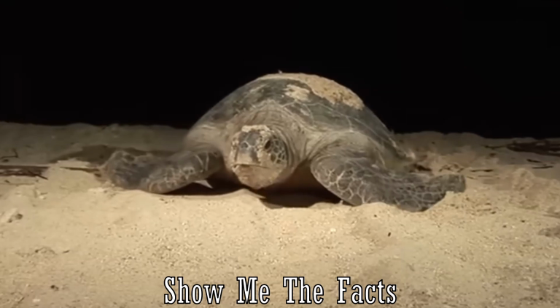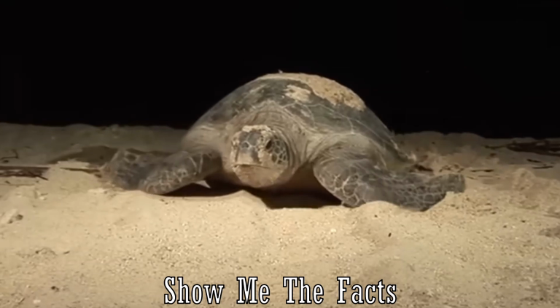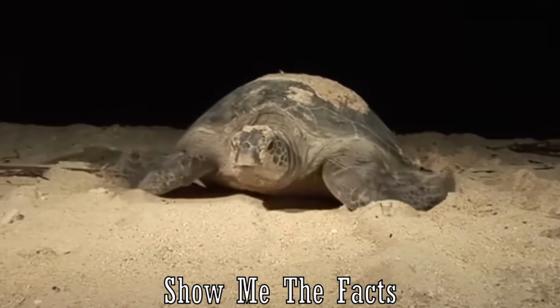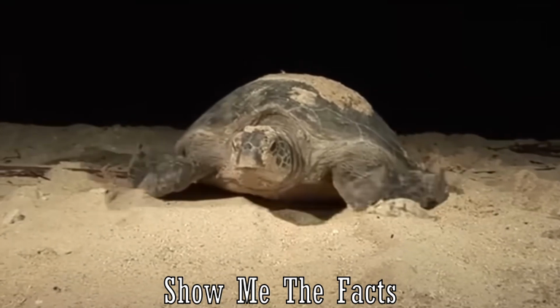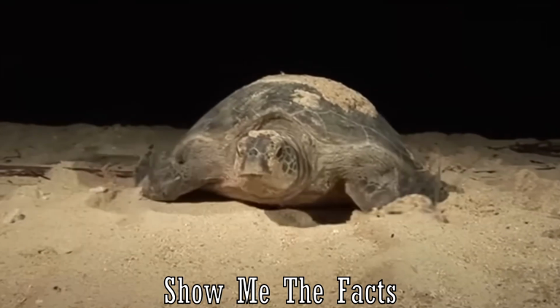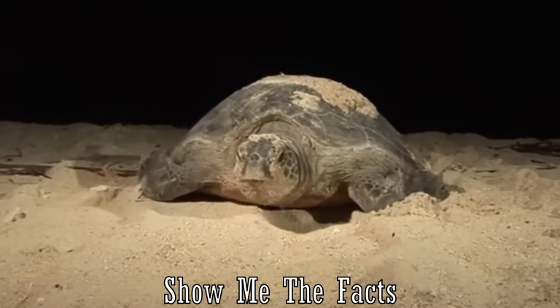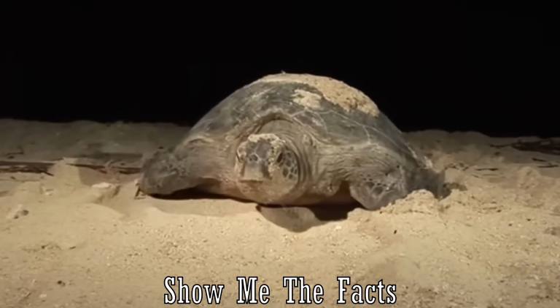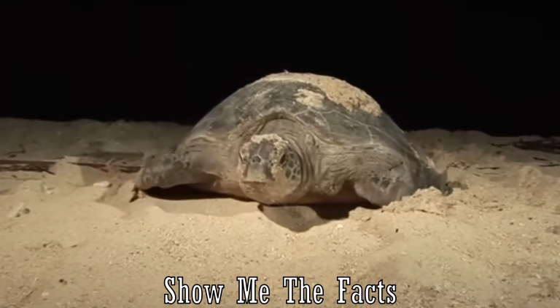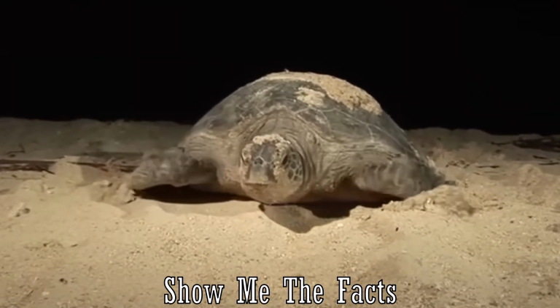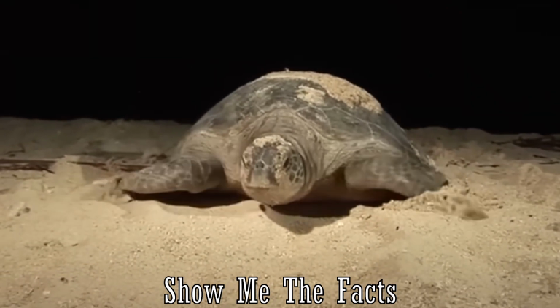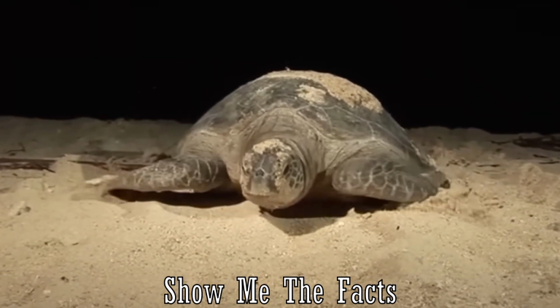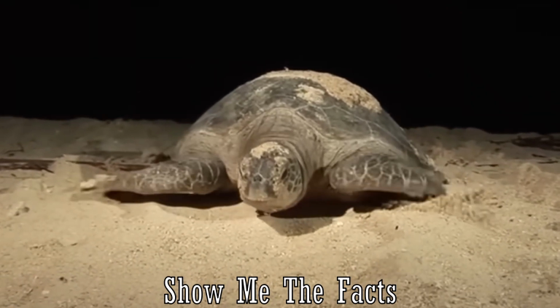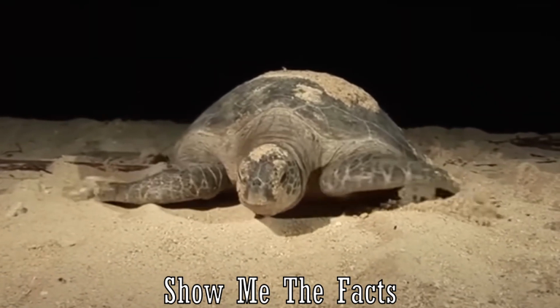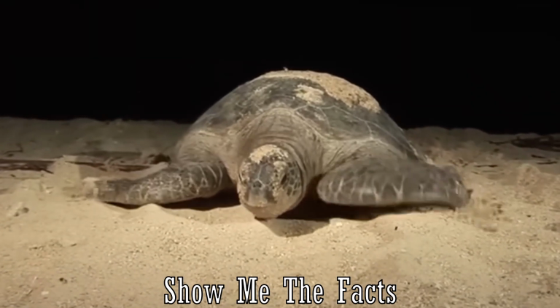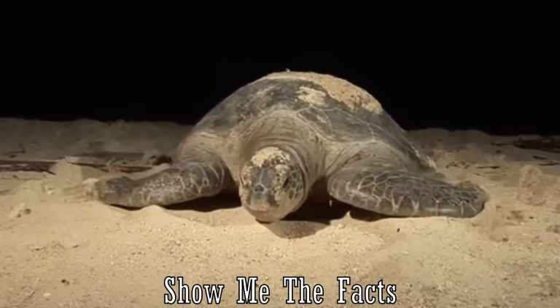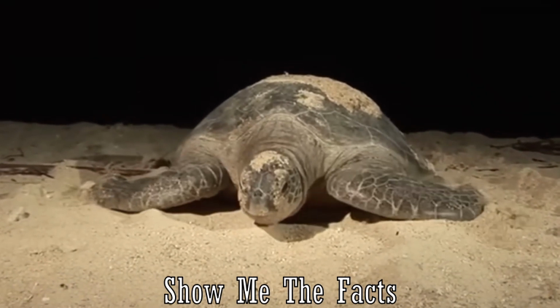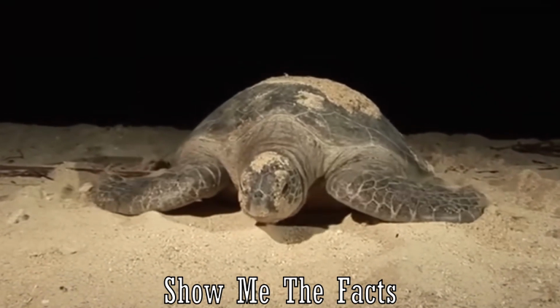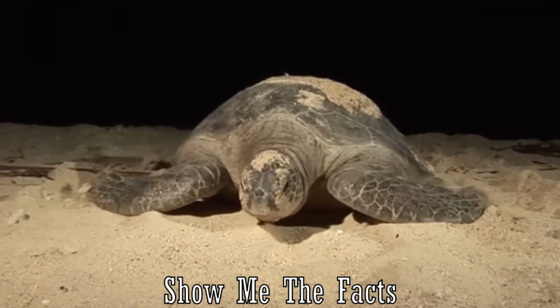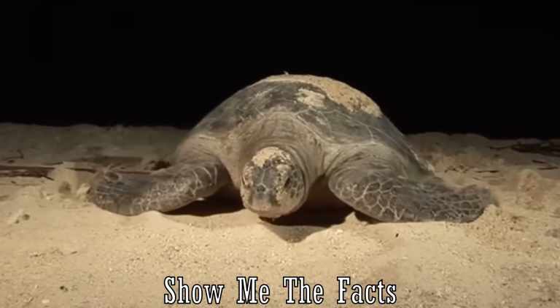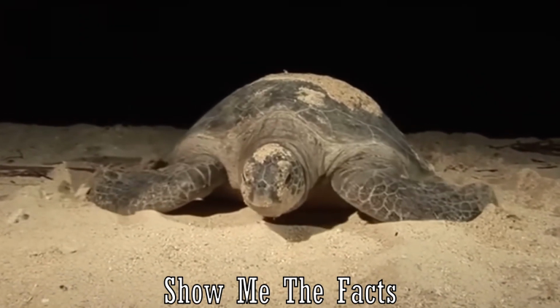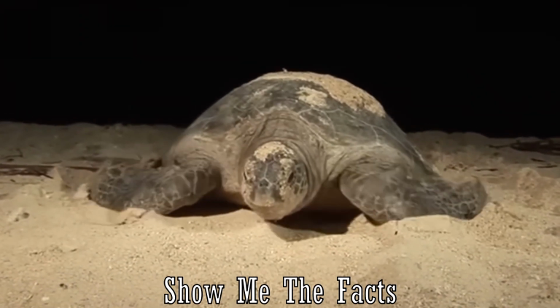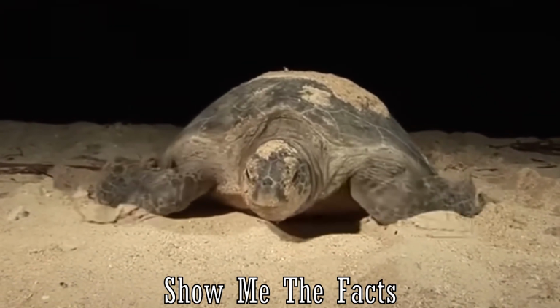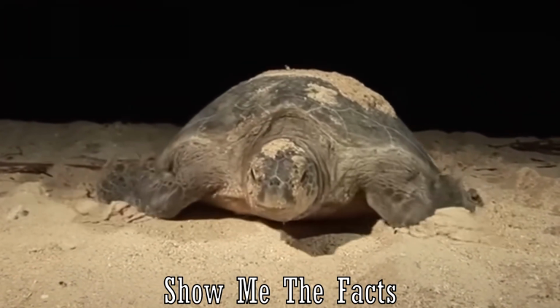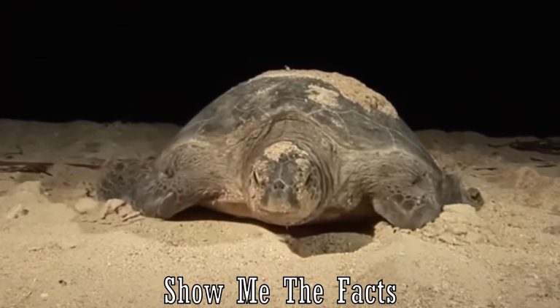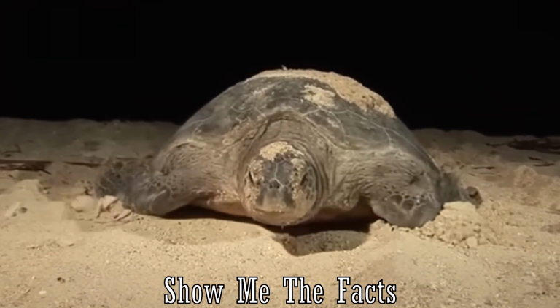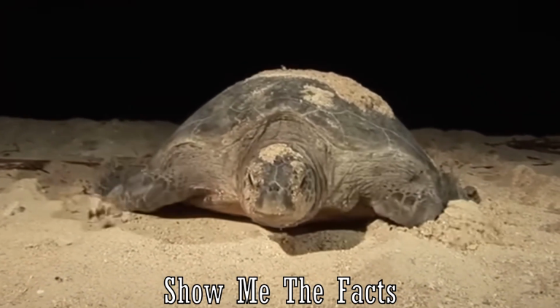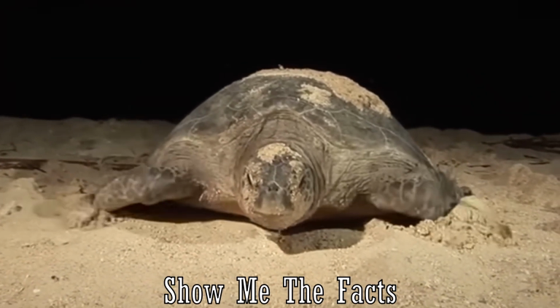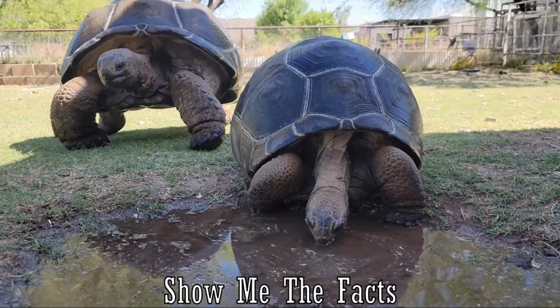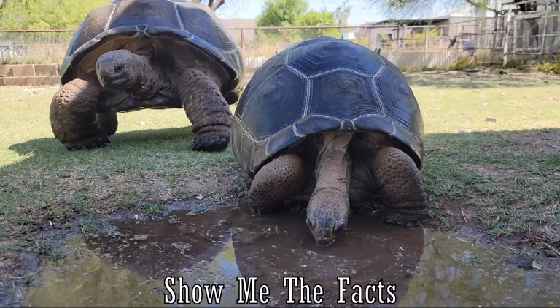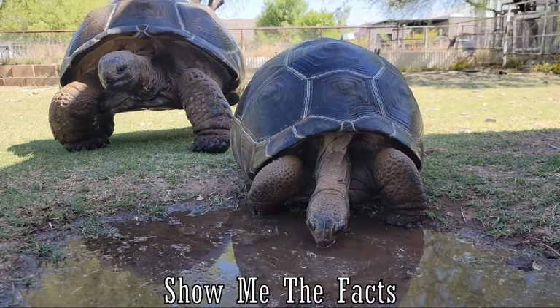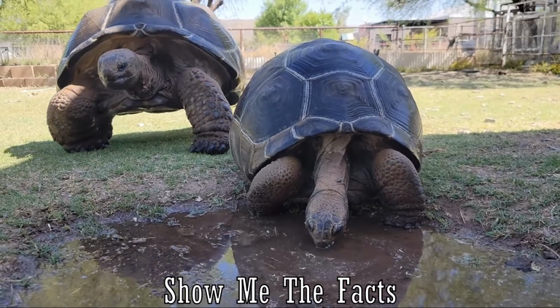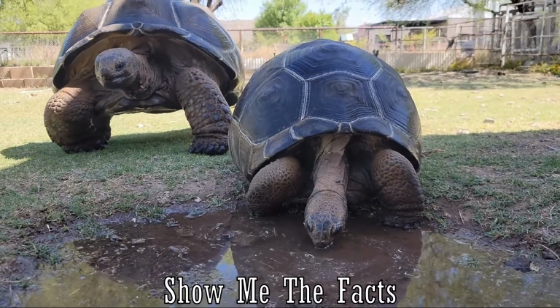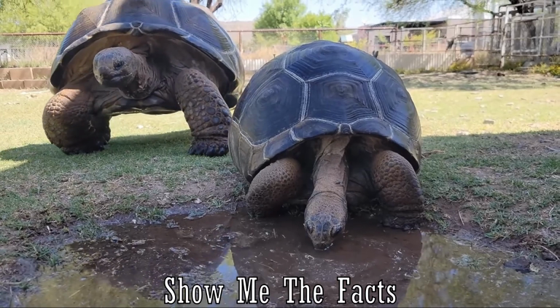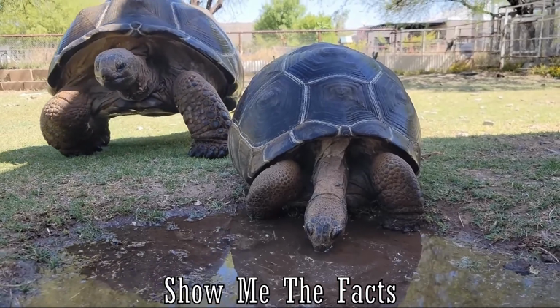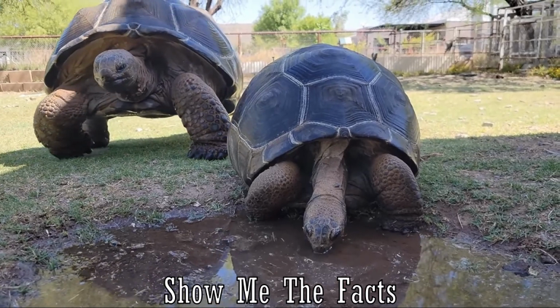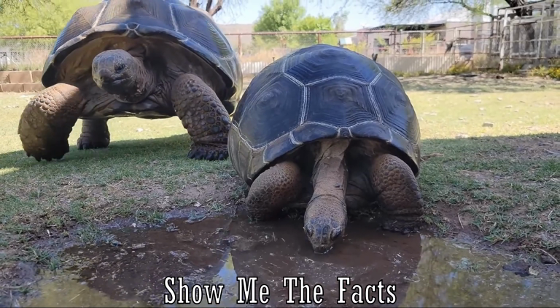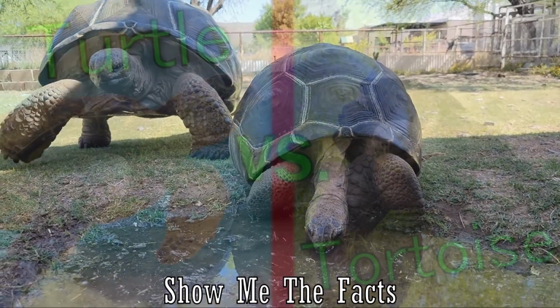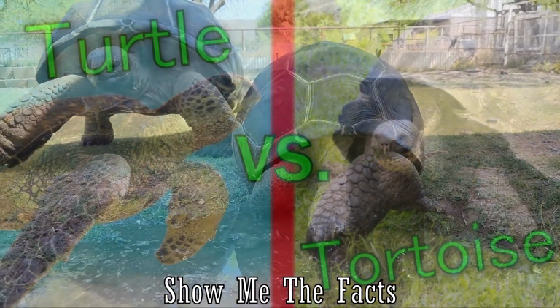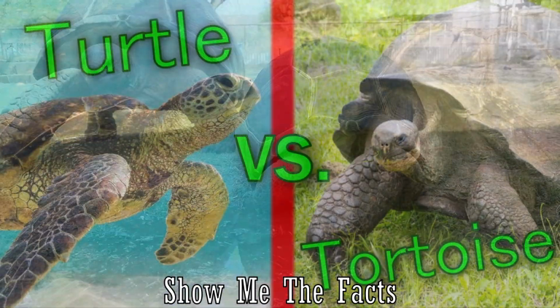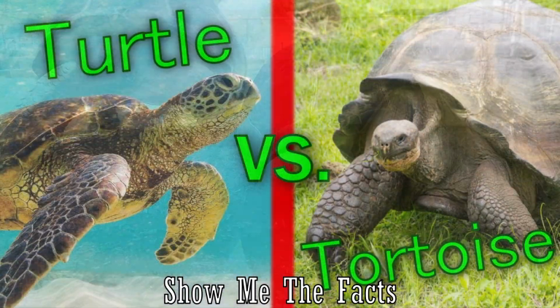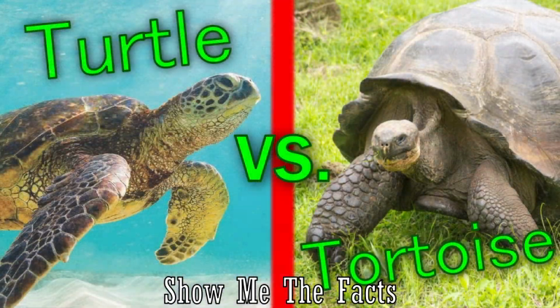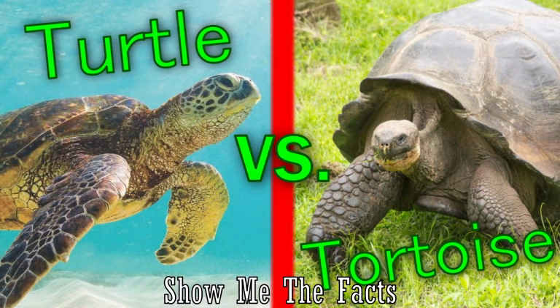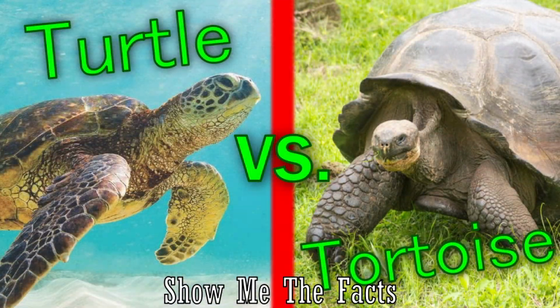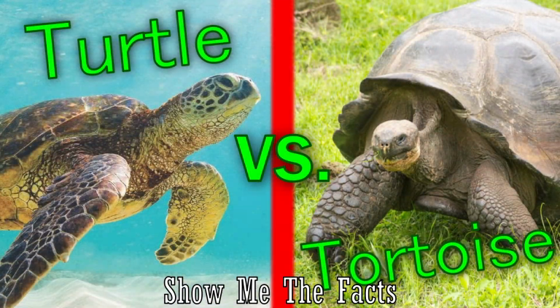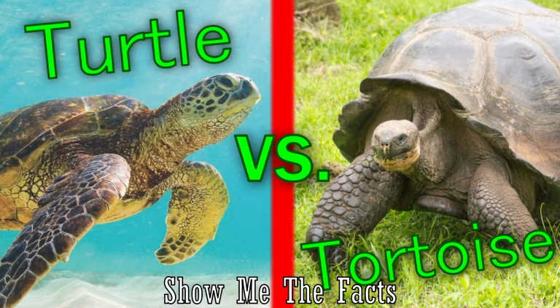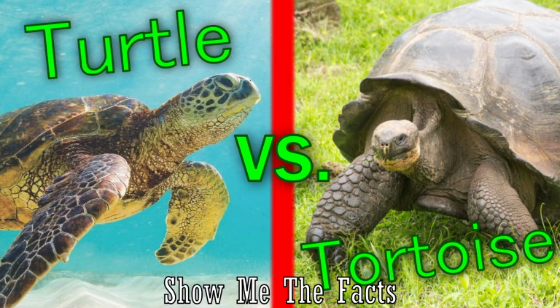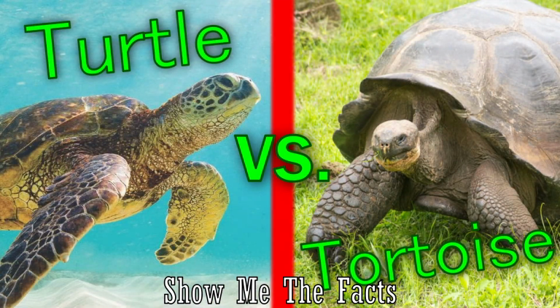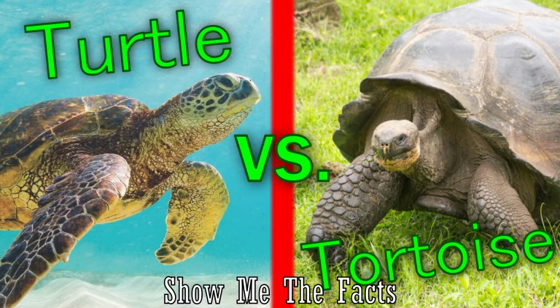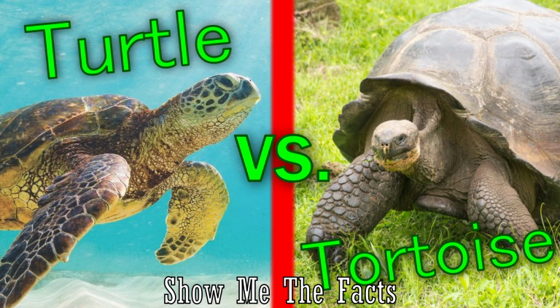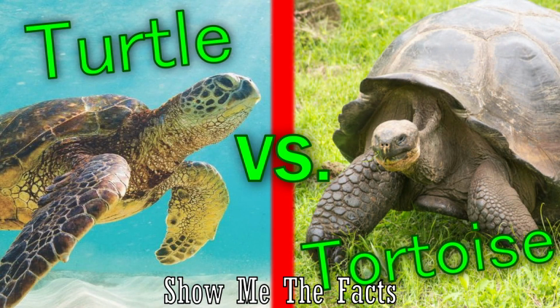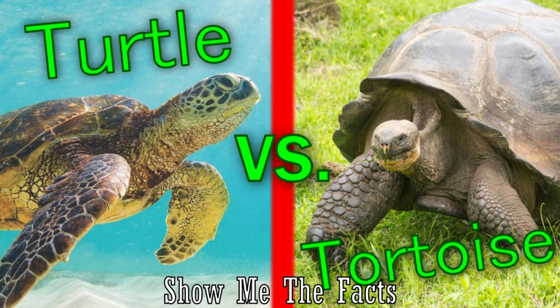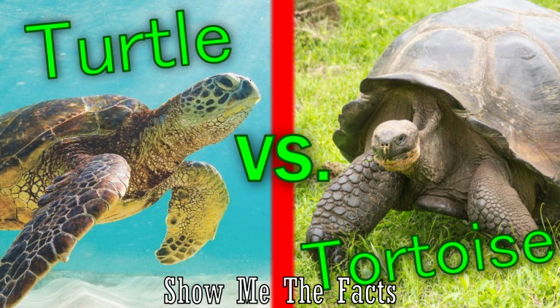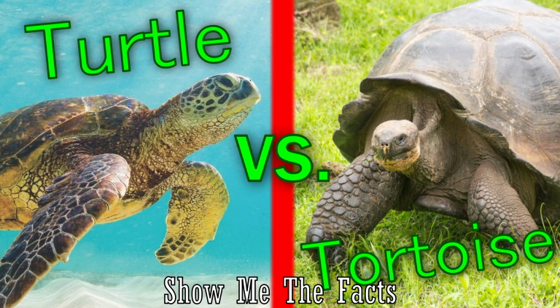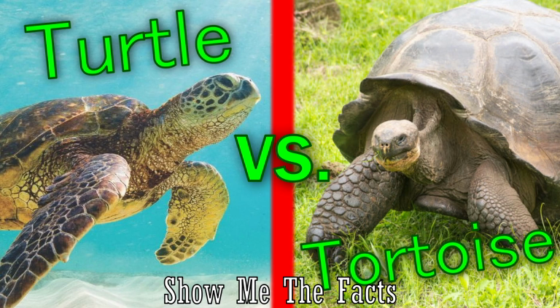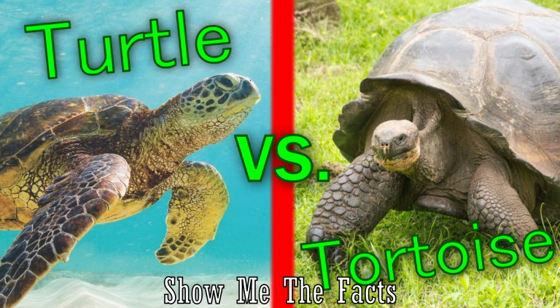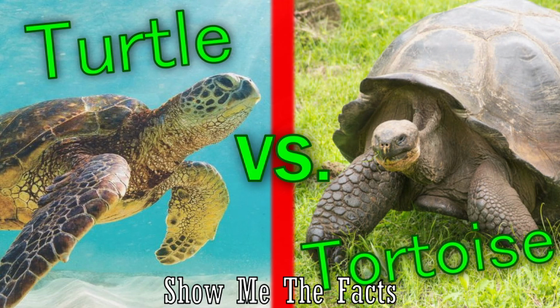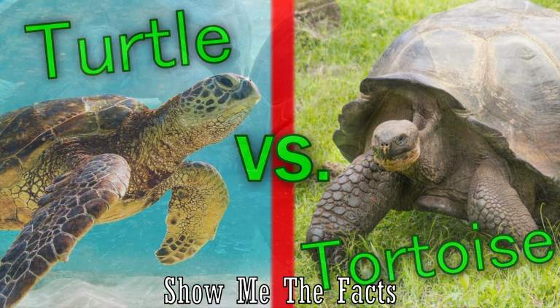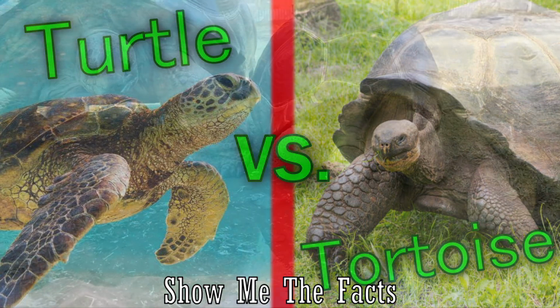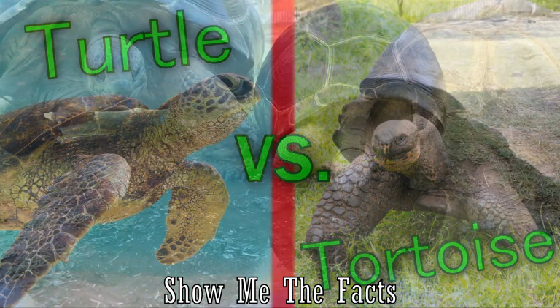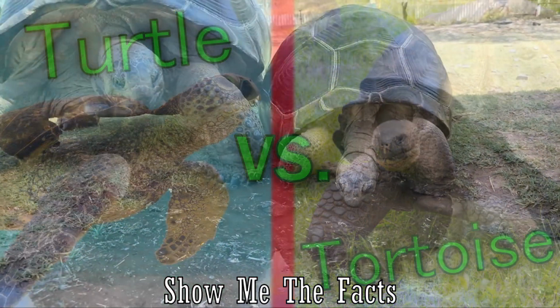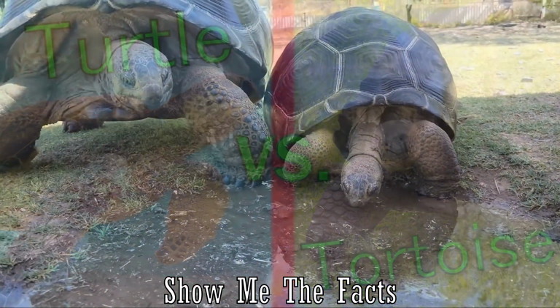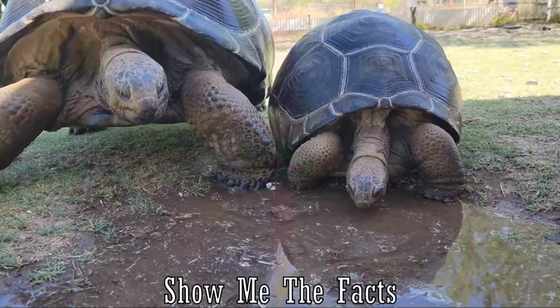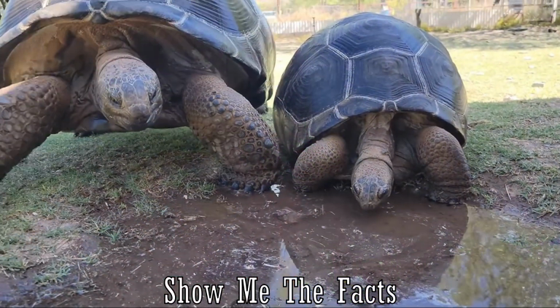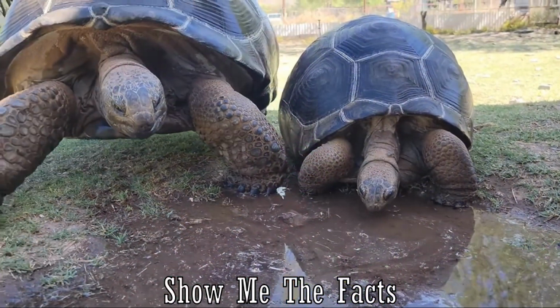Welcome to Show Me The Facts. Today we are going to learn the main differences between turtles and tortoises. Let's get started.